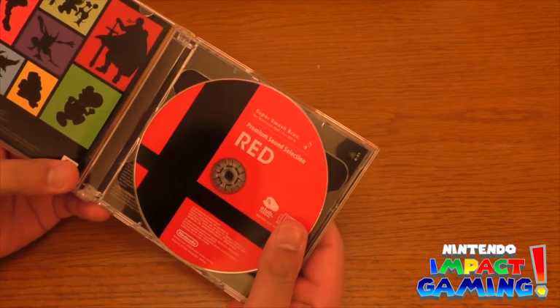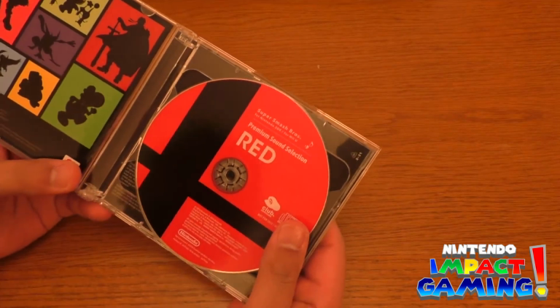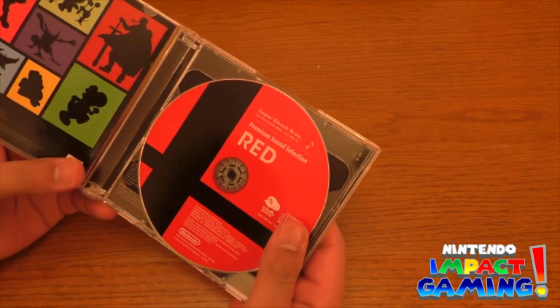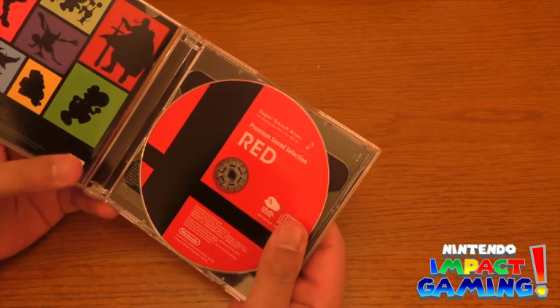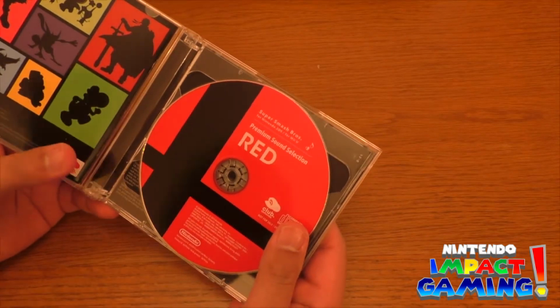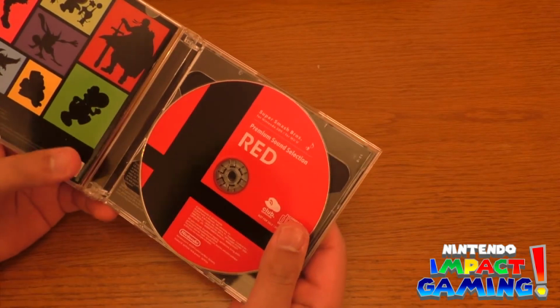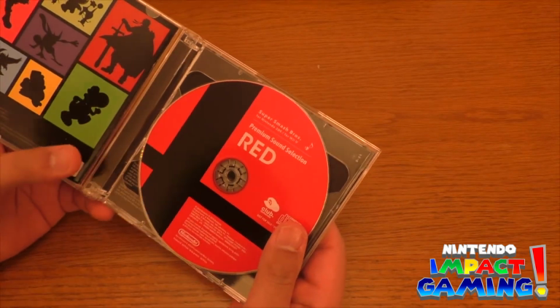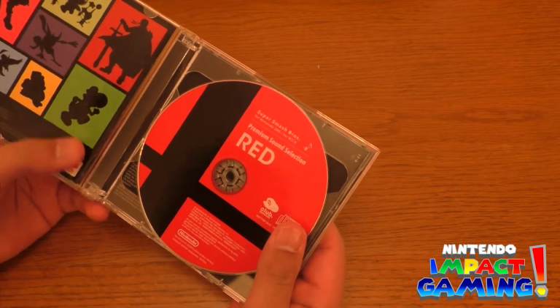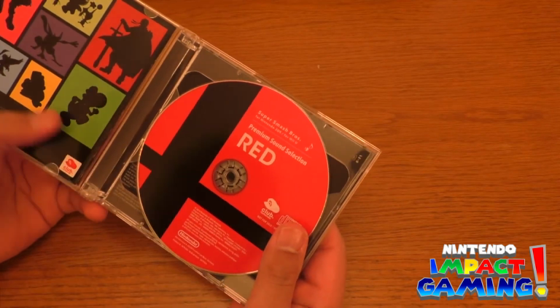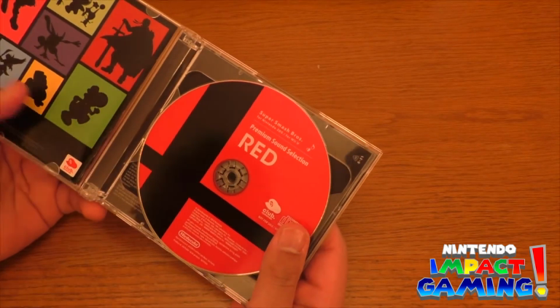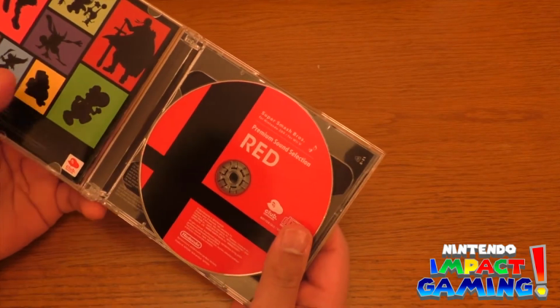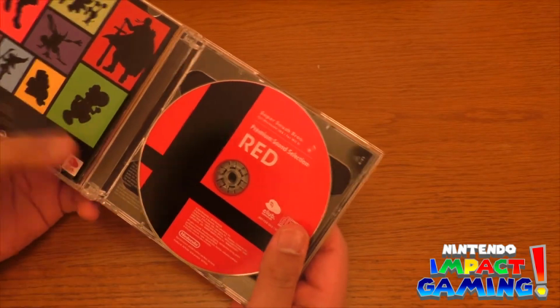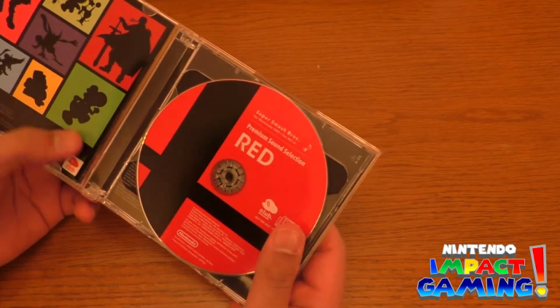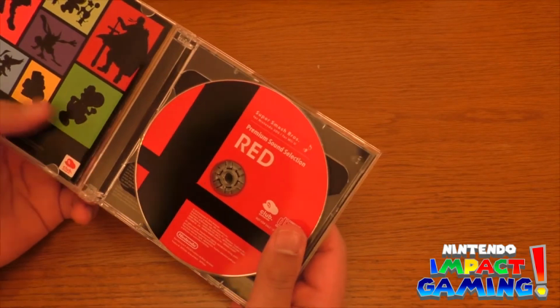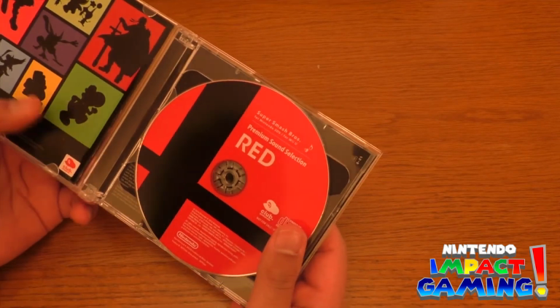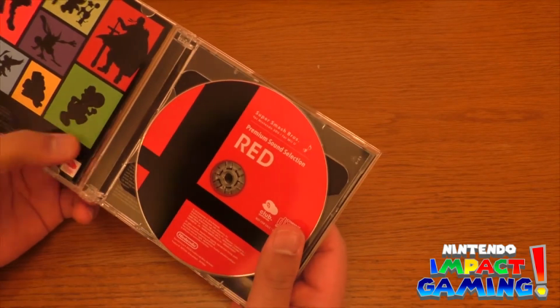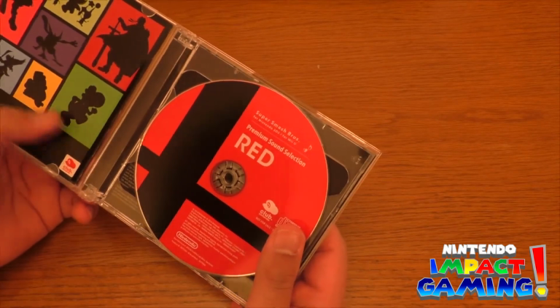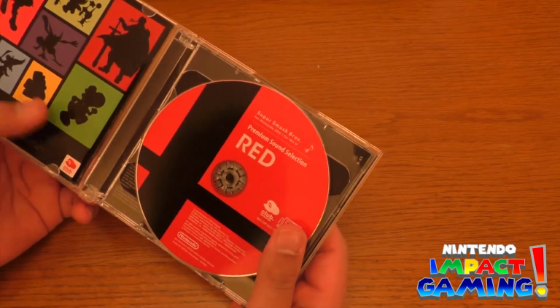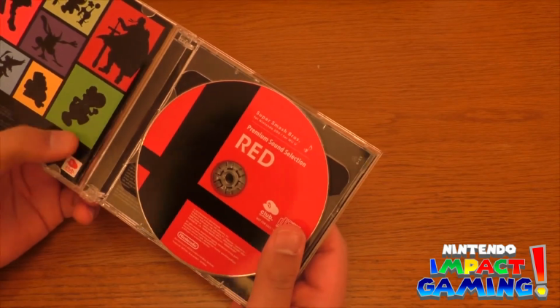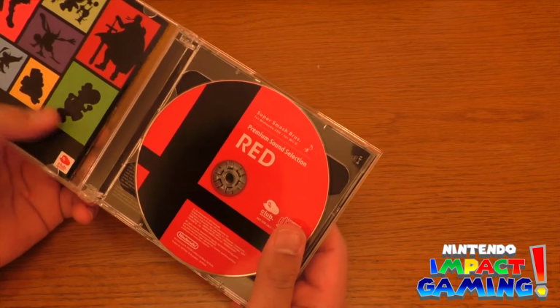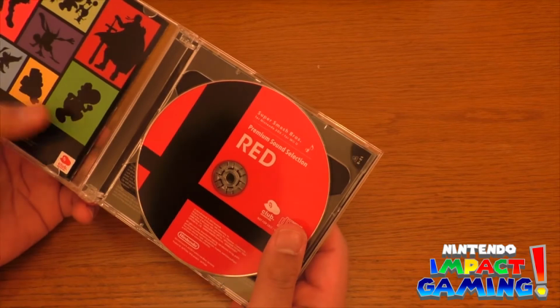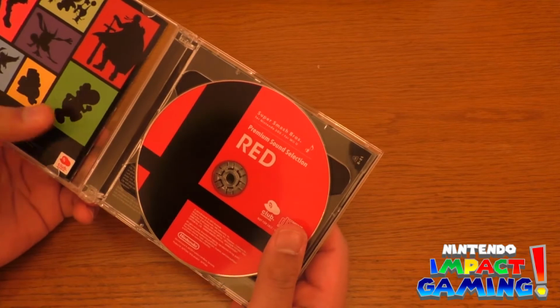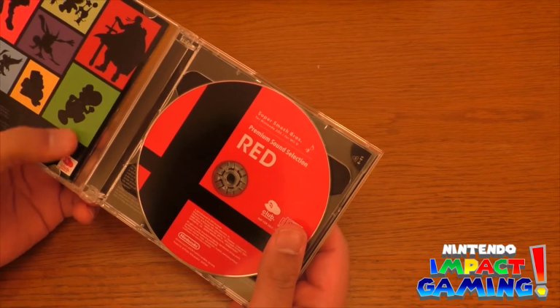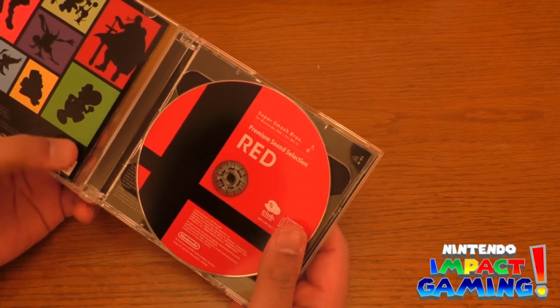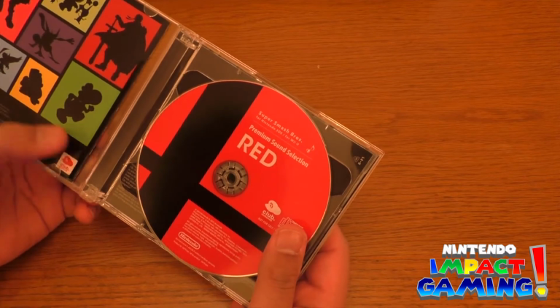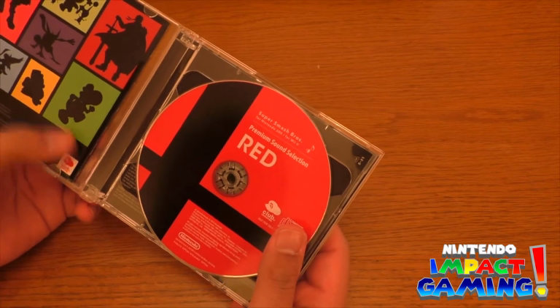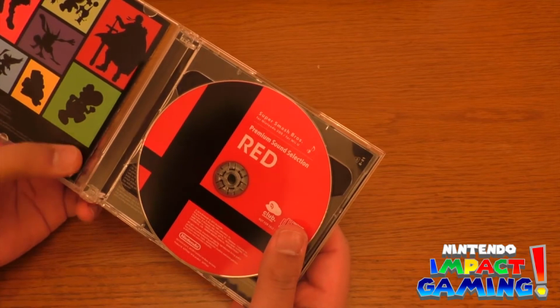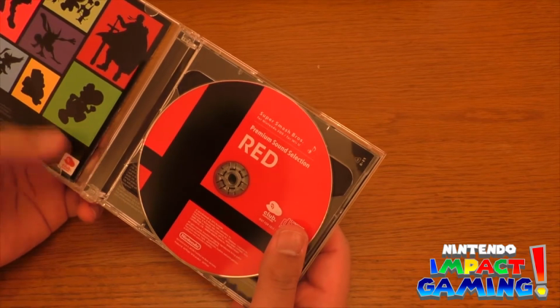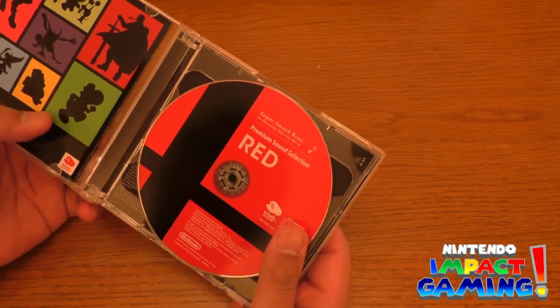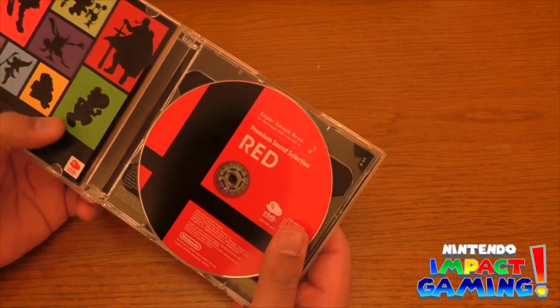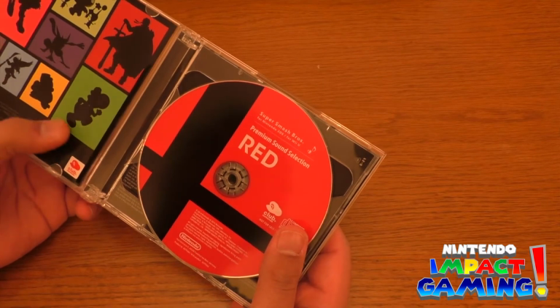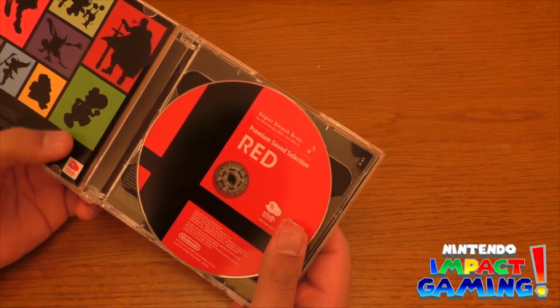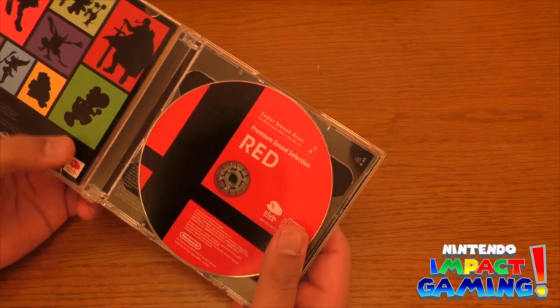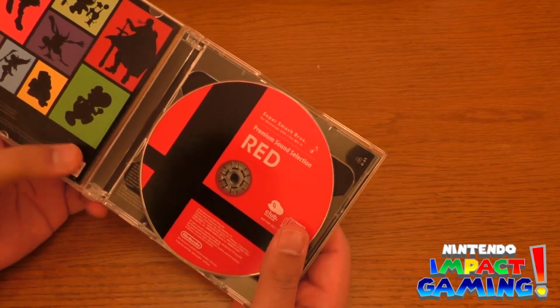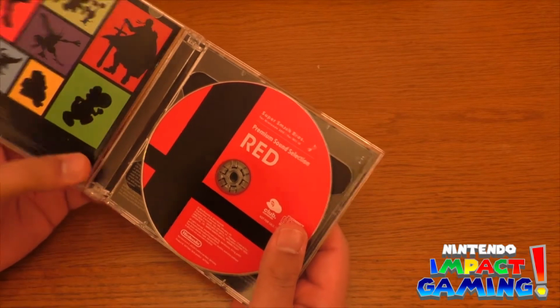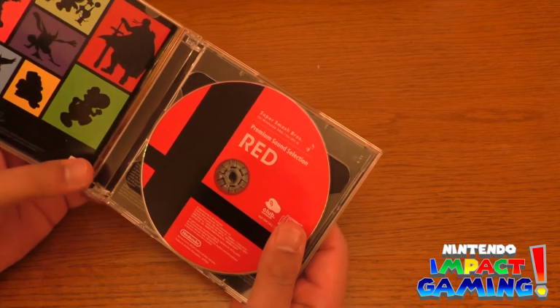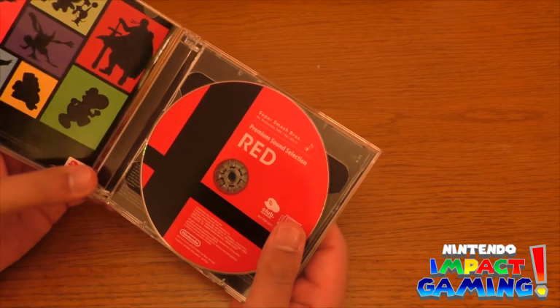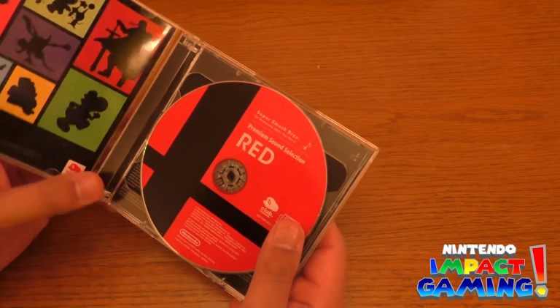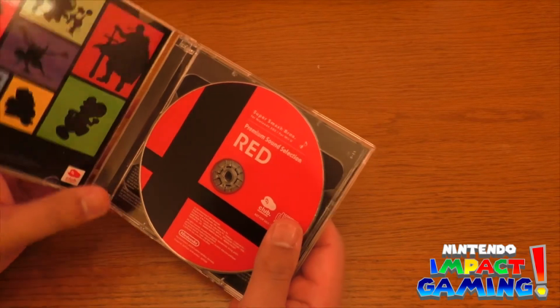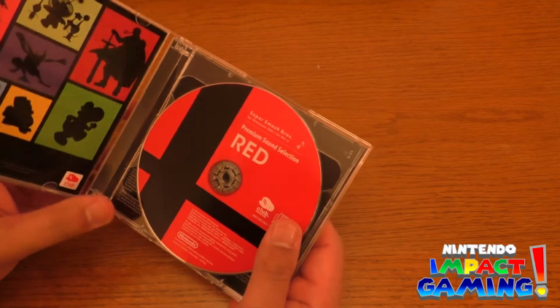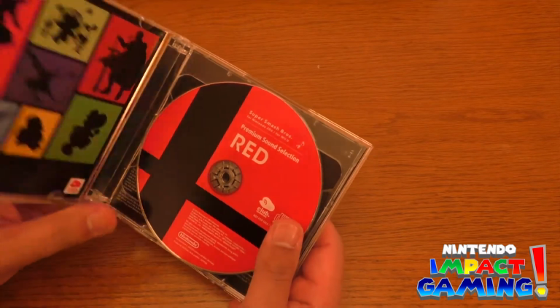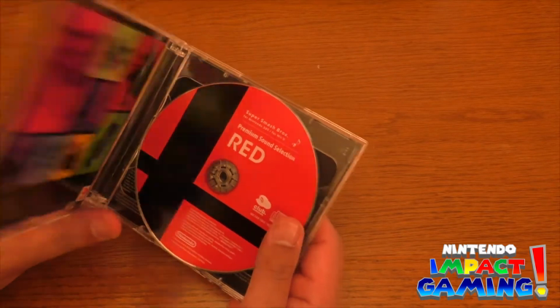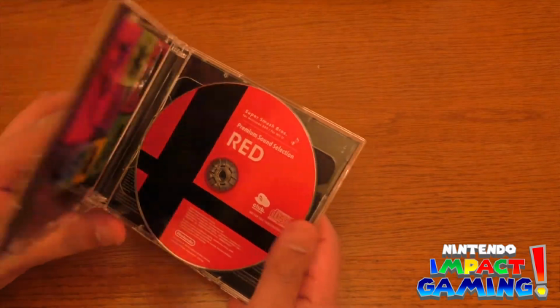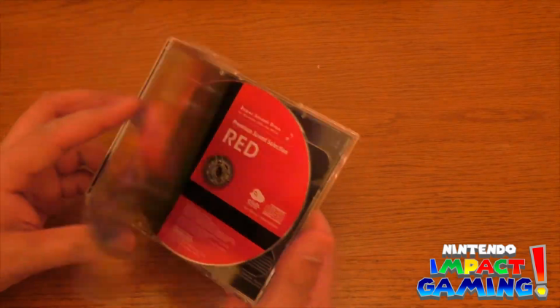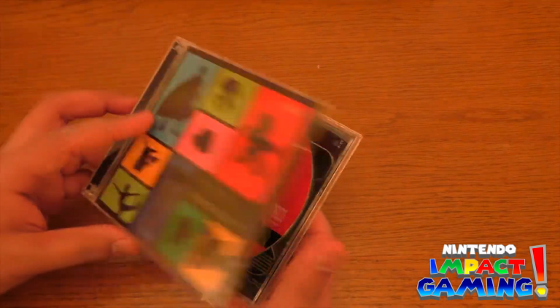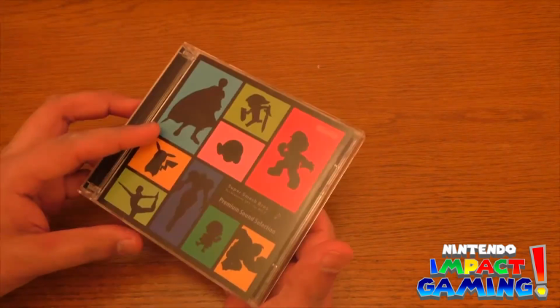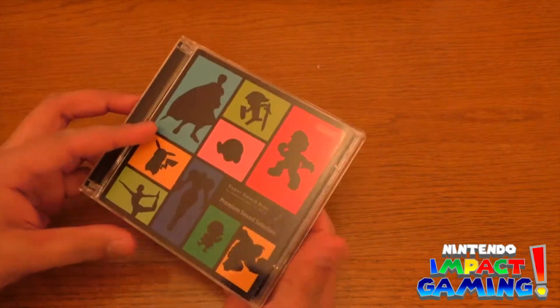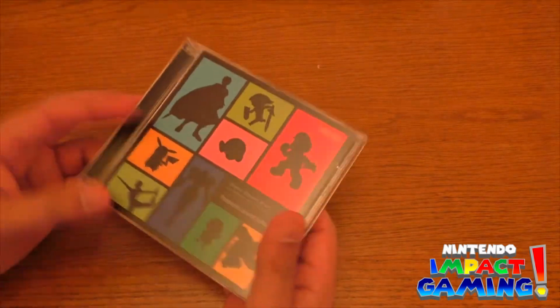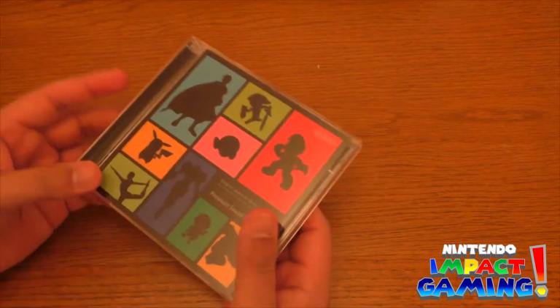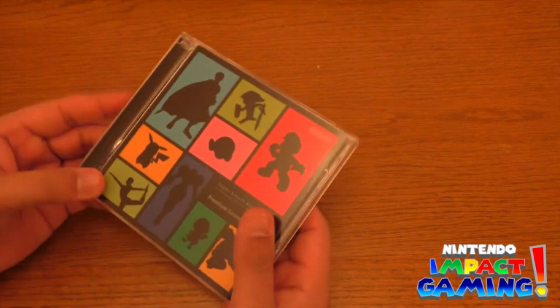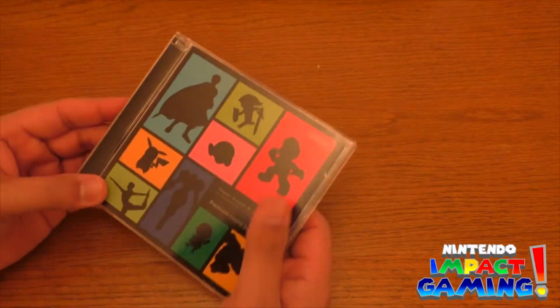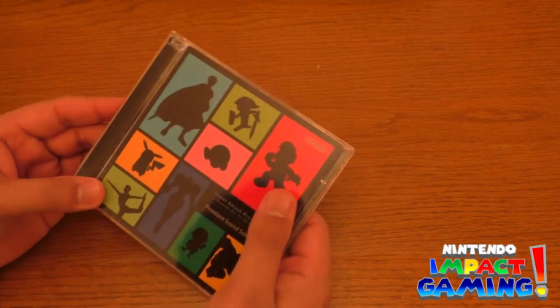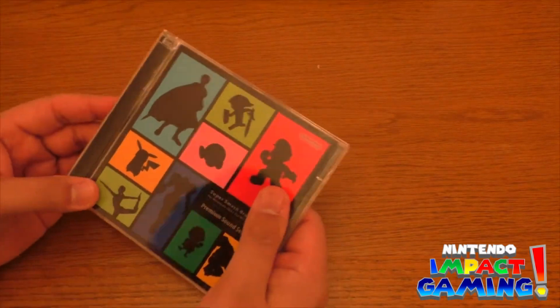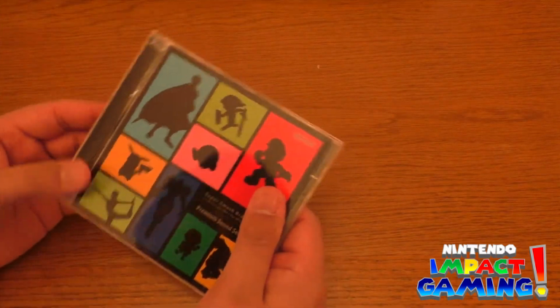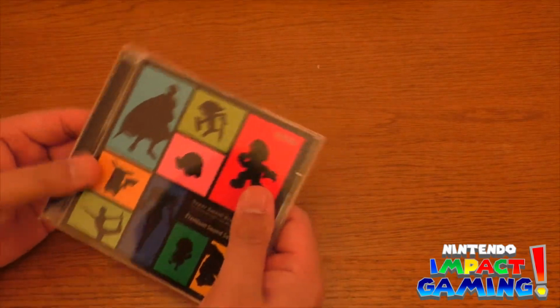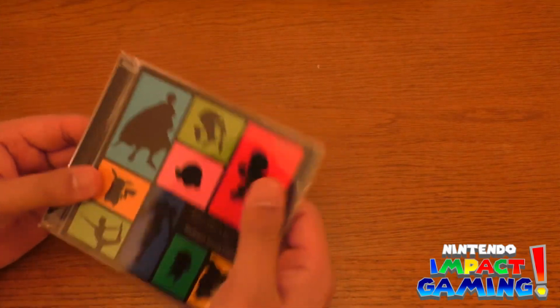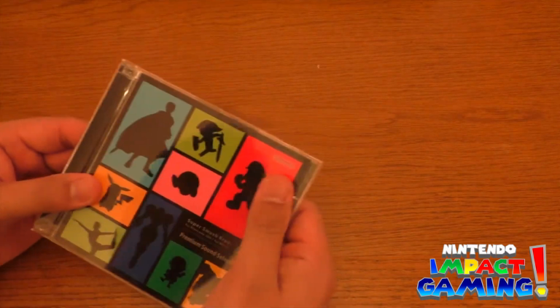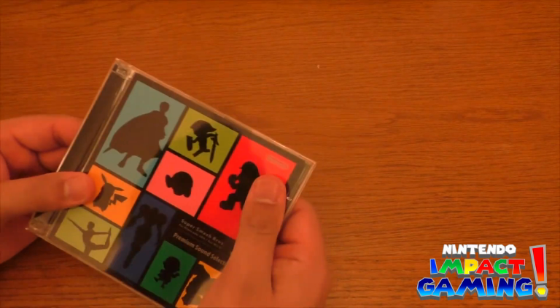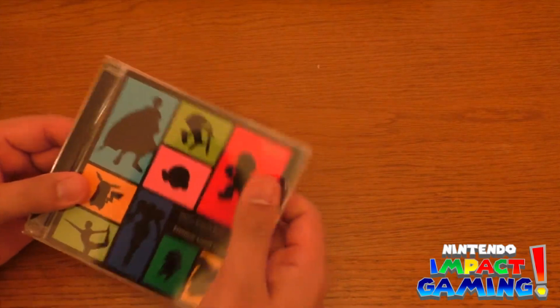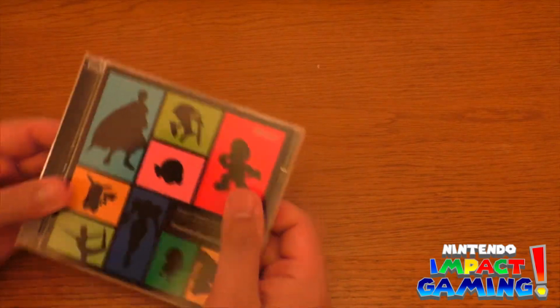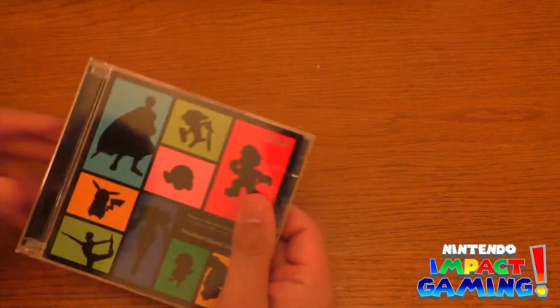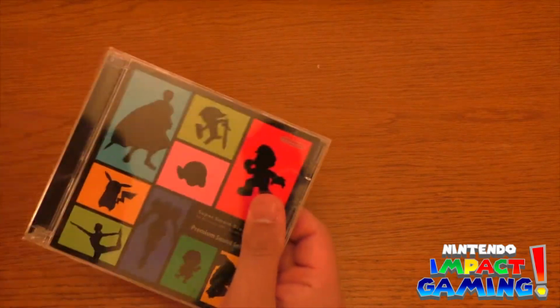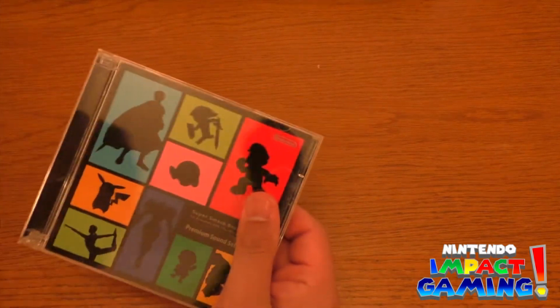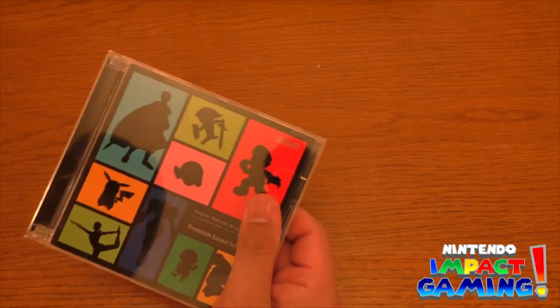Thankfully I have the proper uncompressed quality, of course, on the CD.